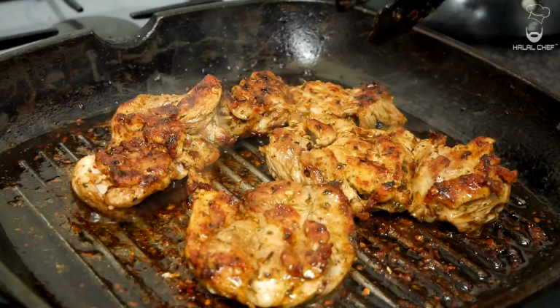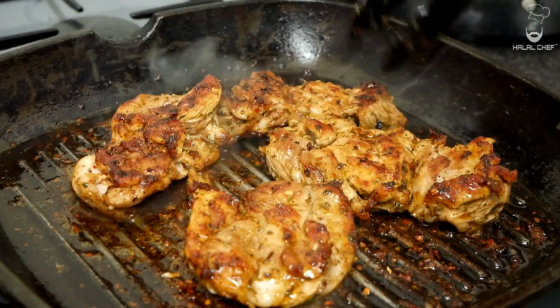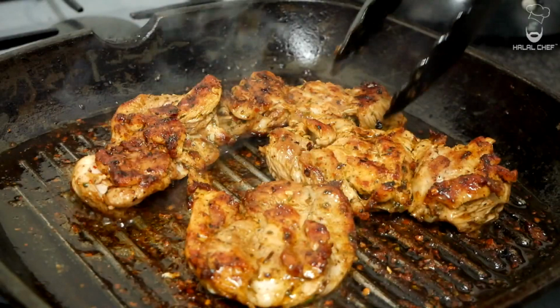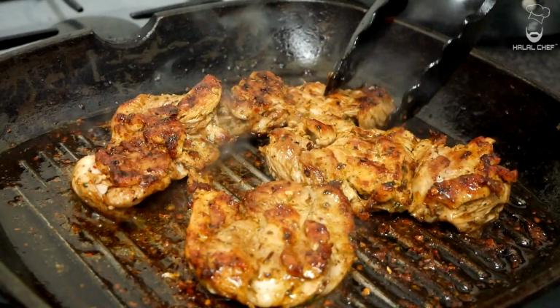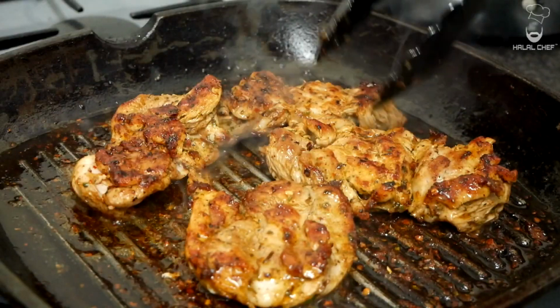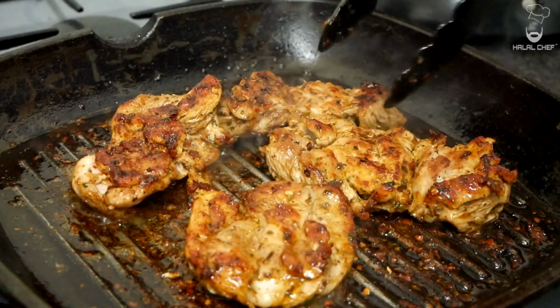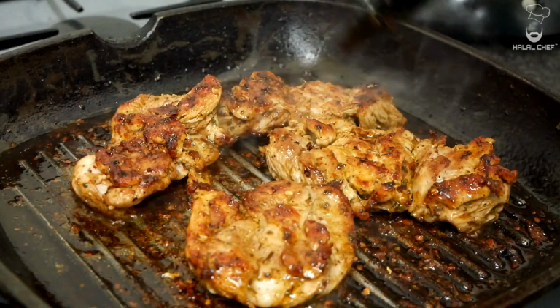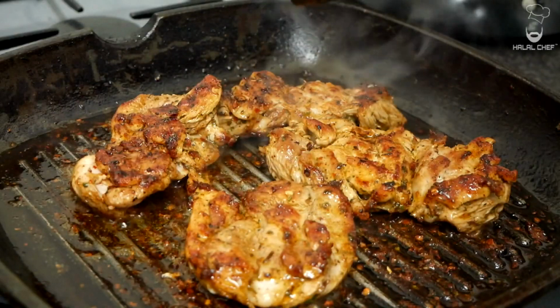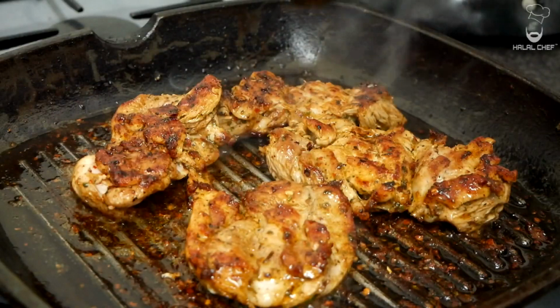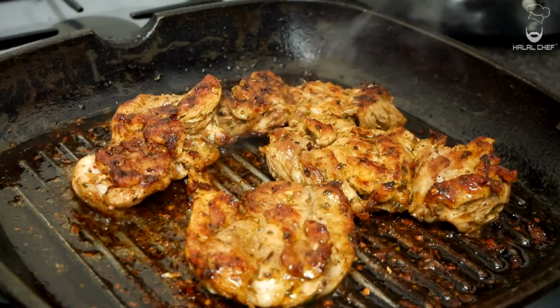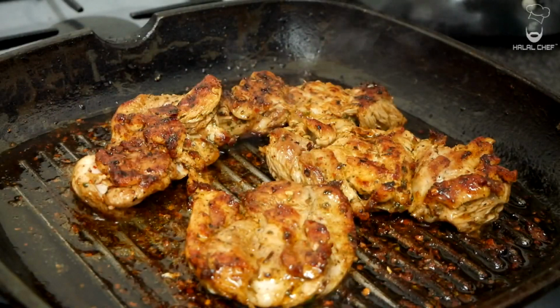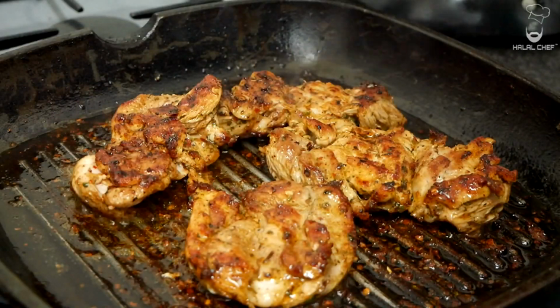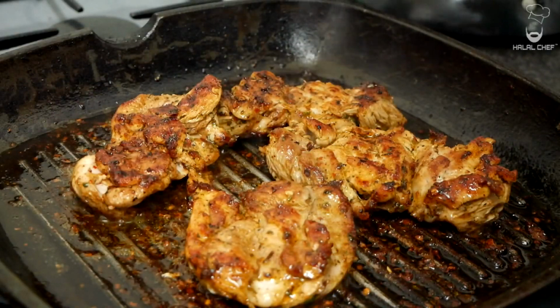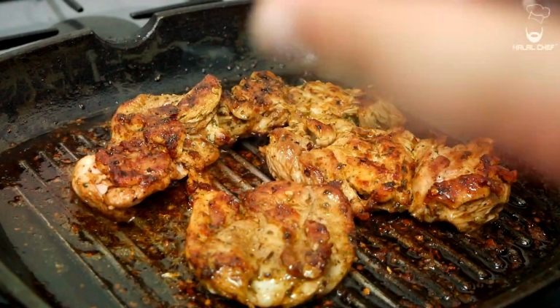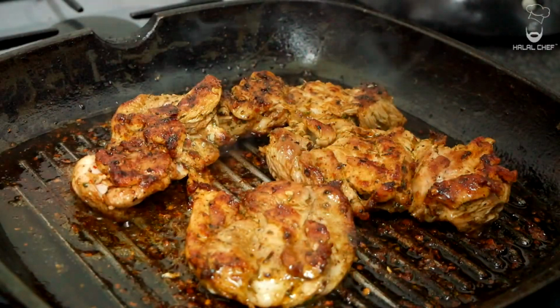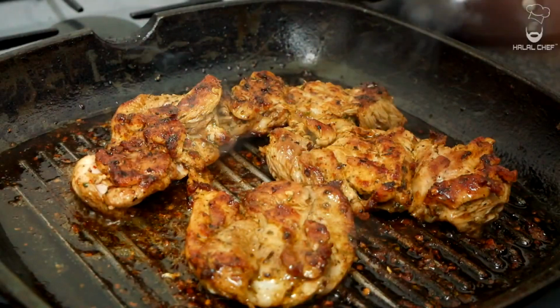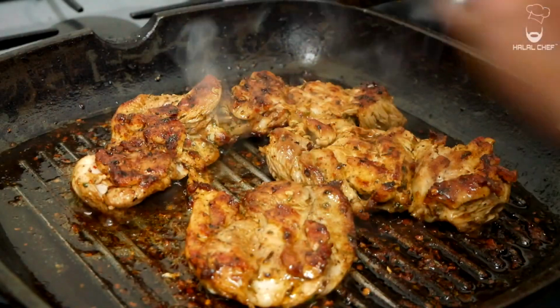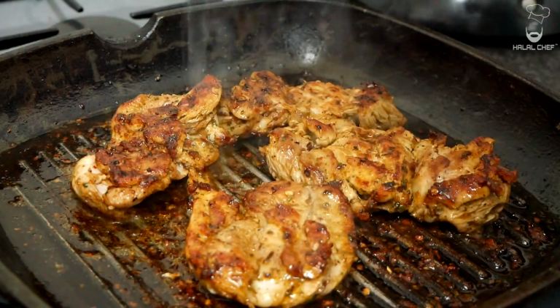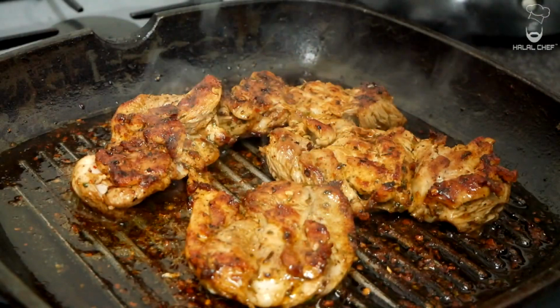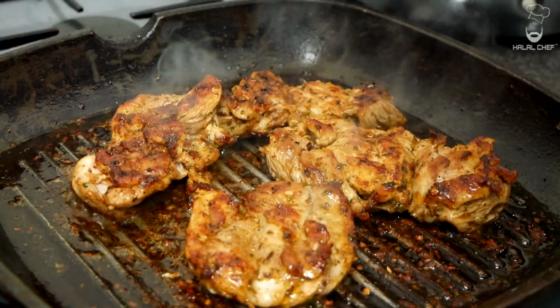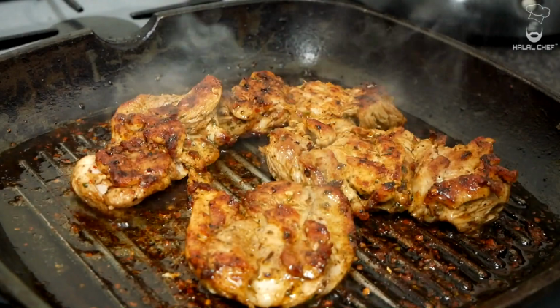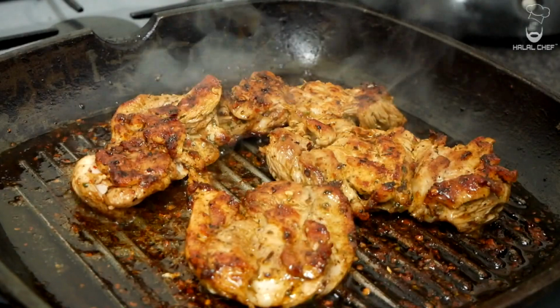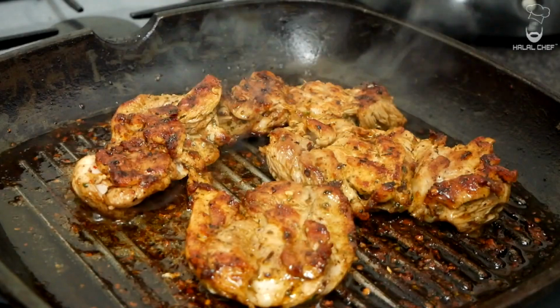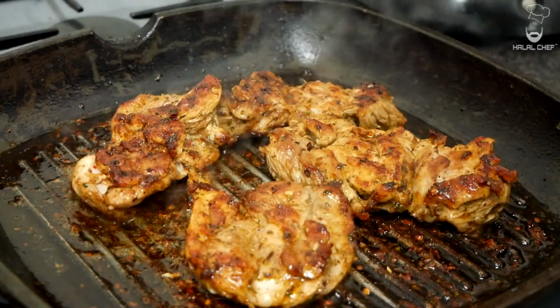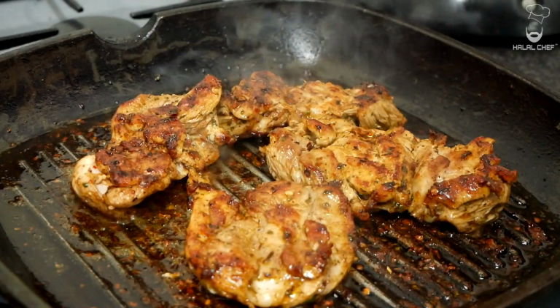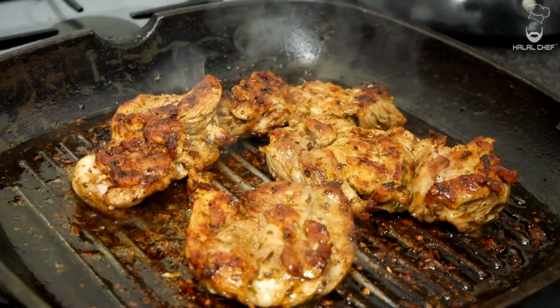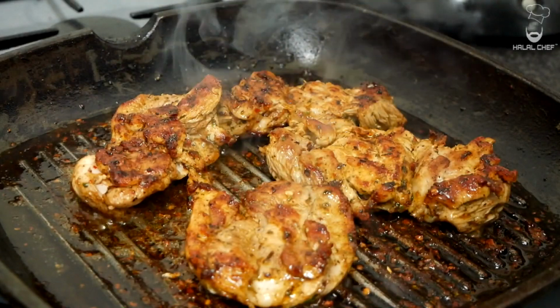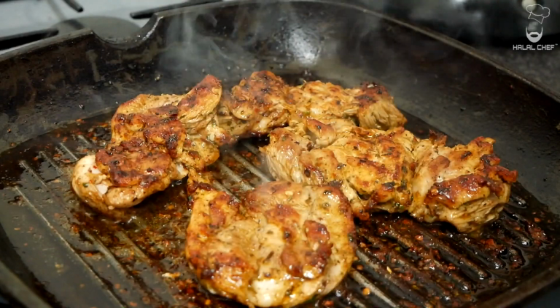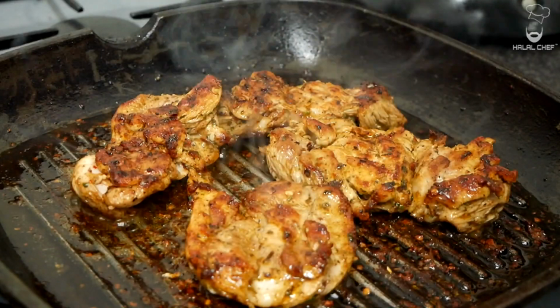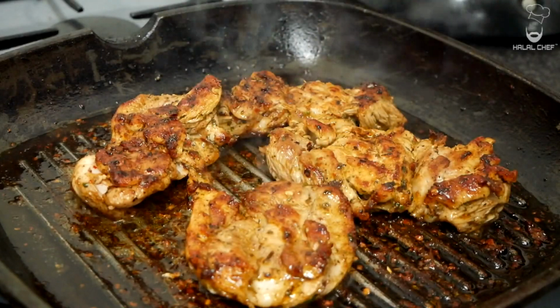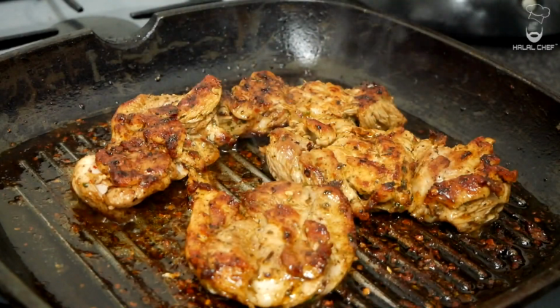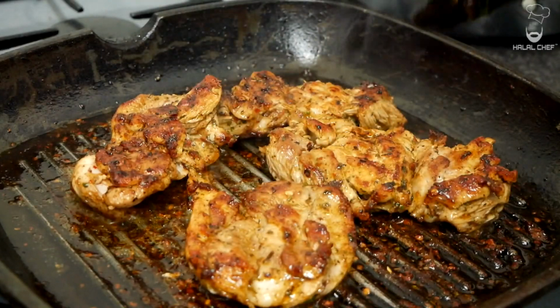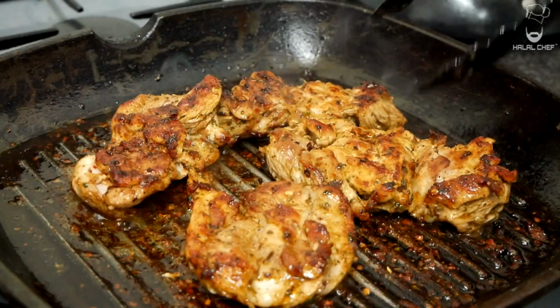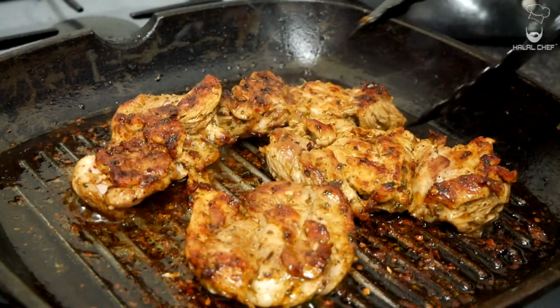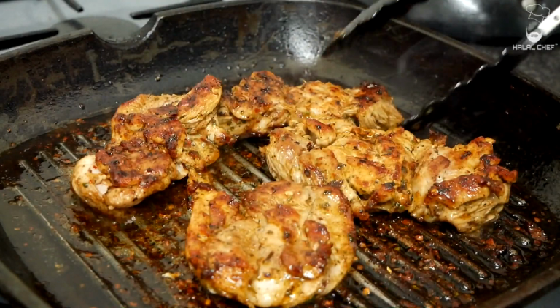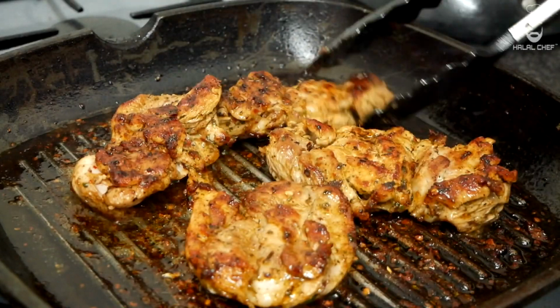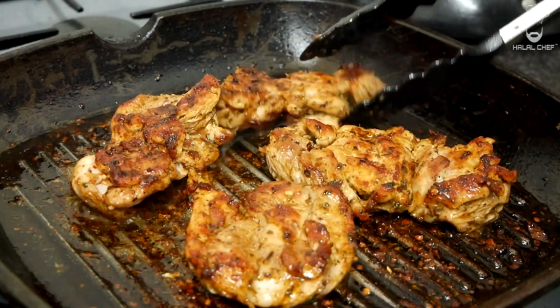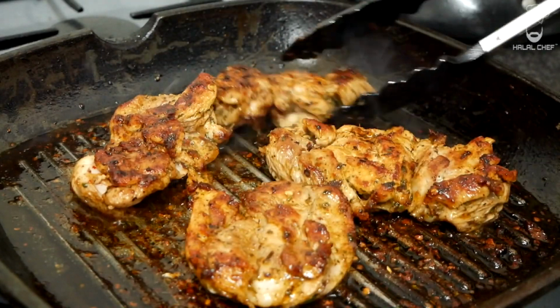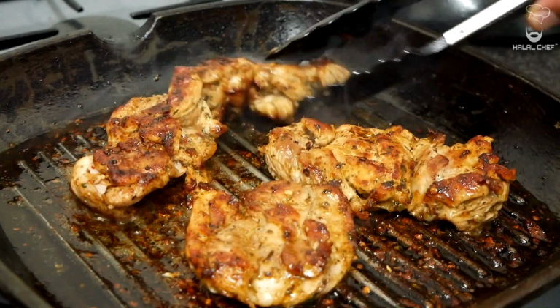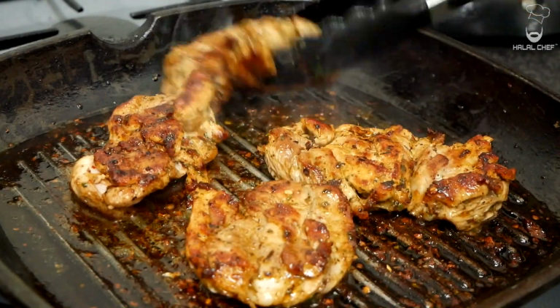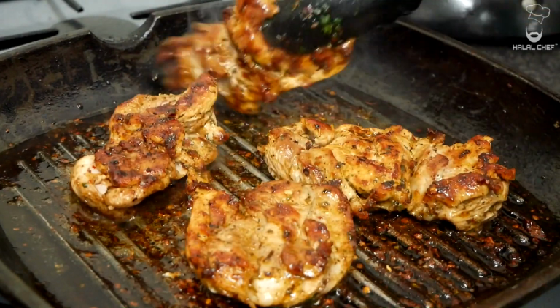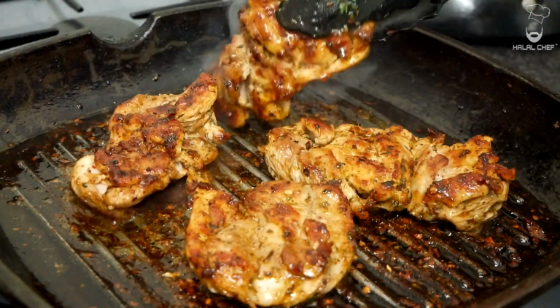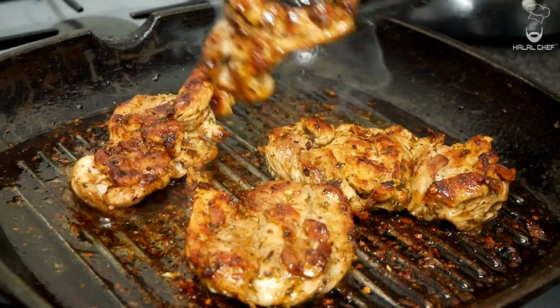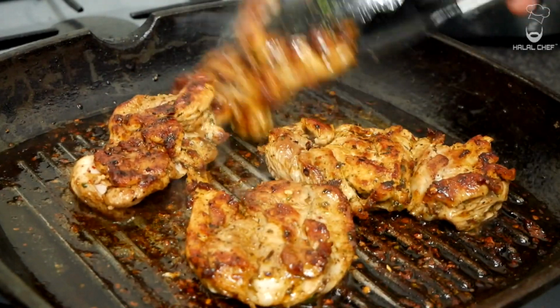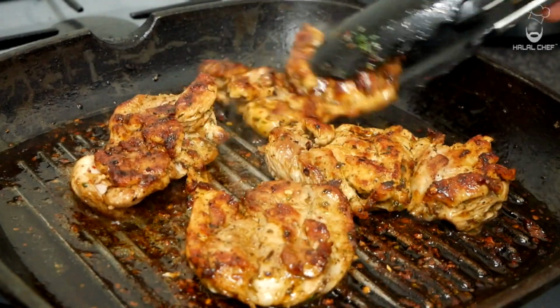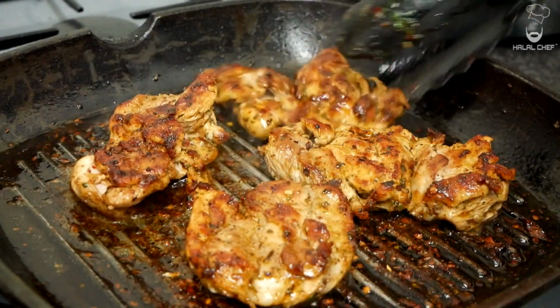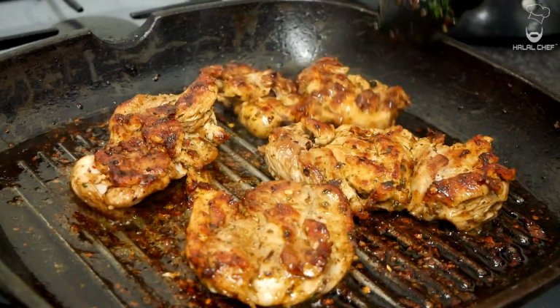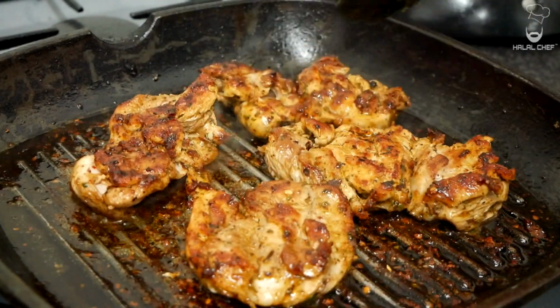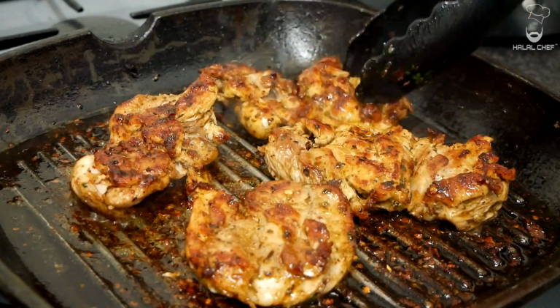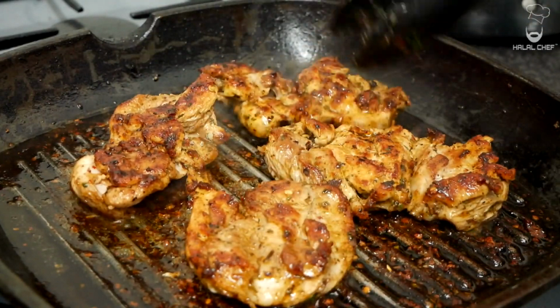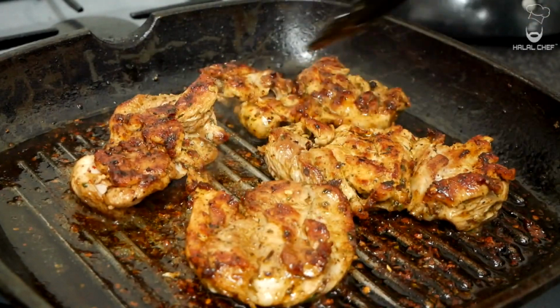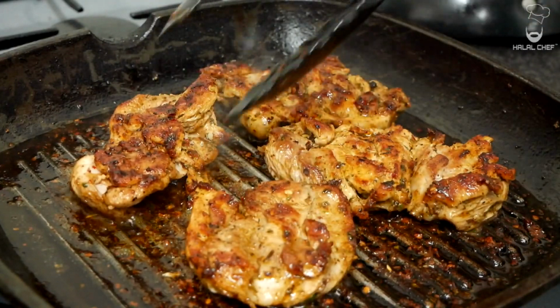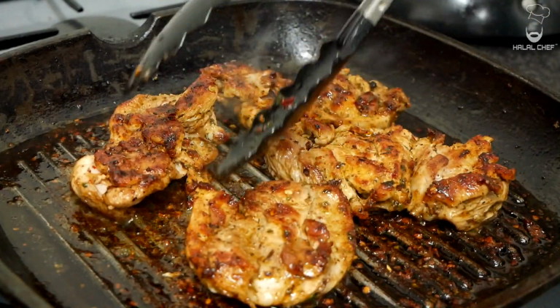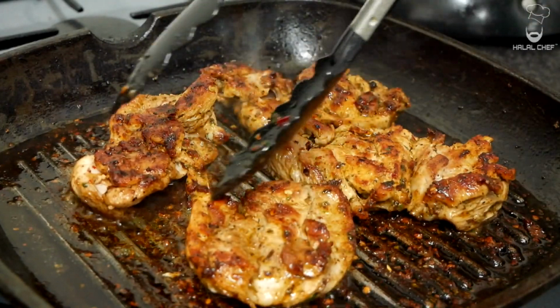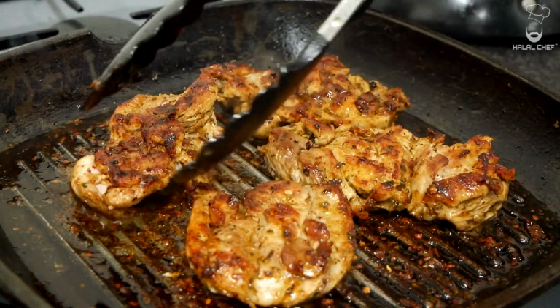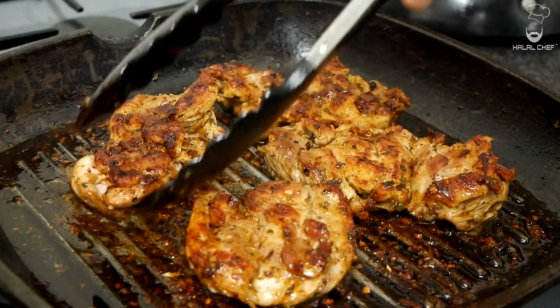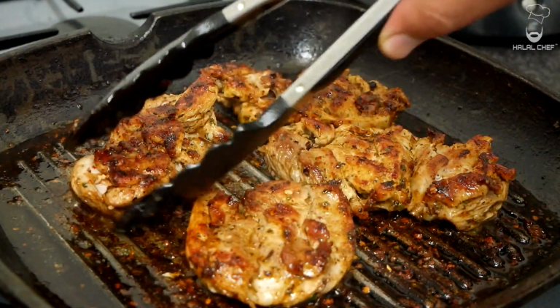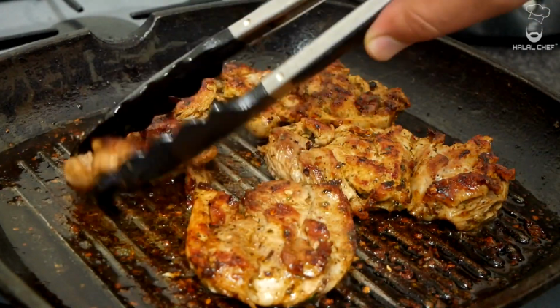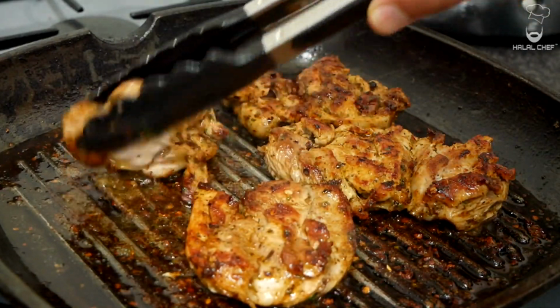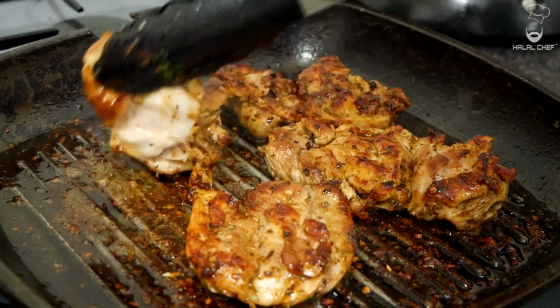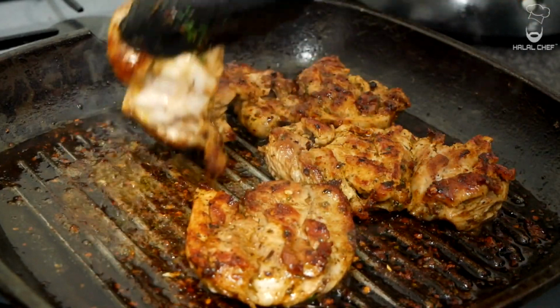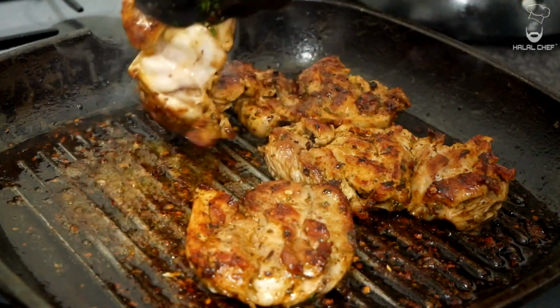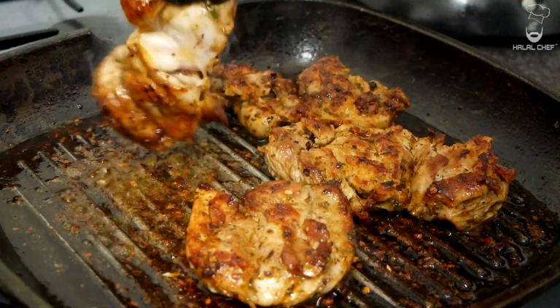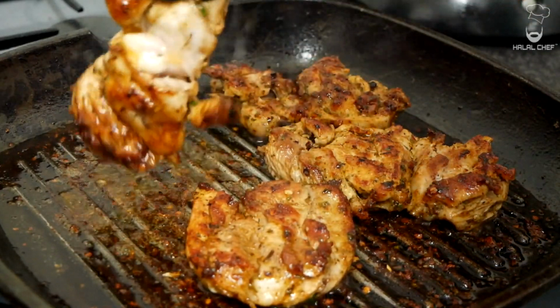So it's time for us to remove them onto a plate. Look at that beauty!